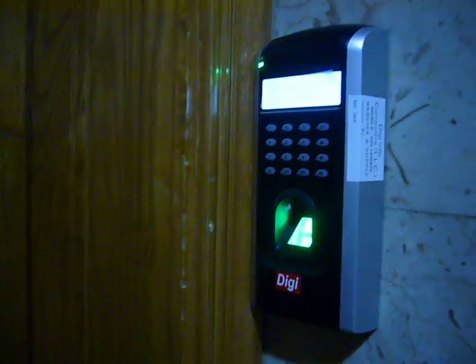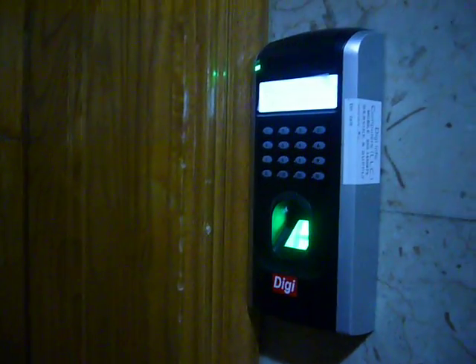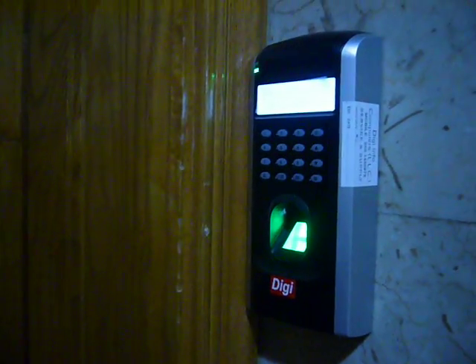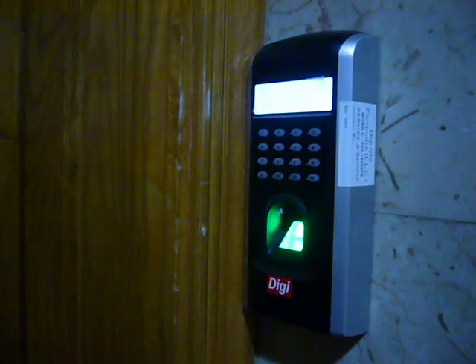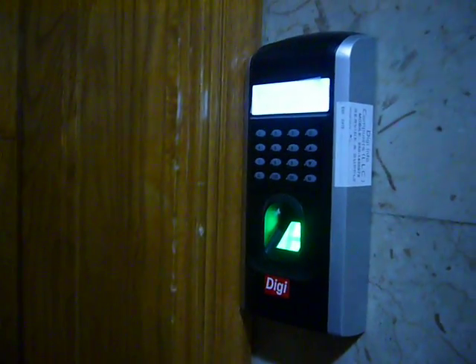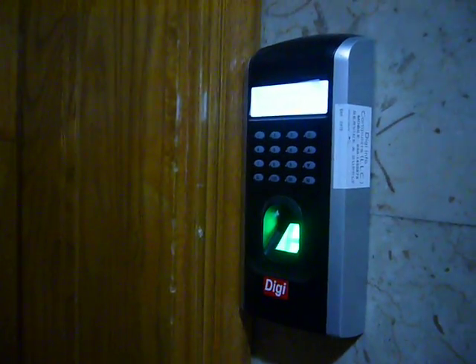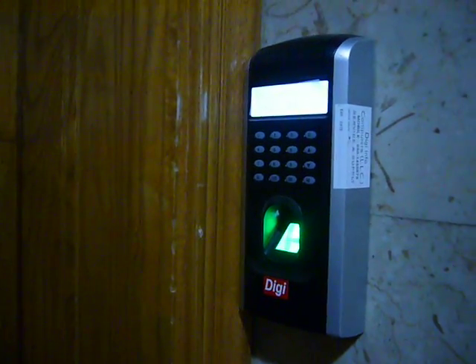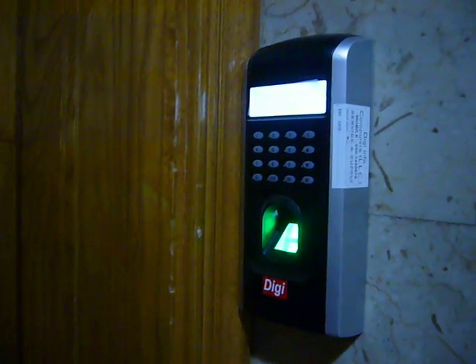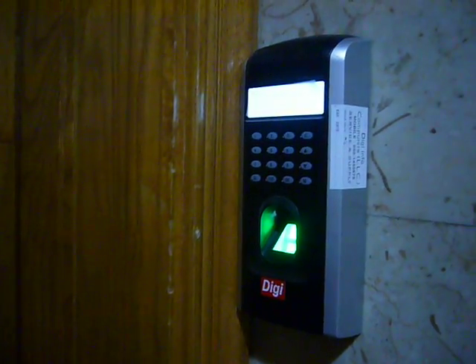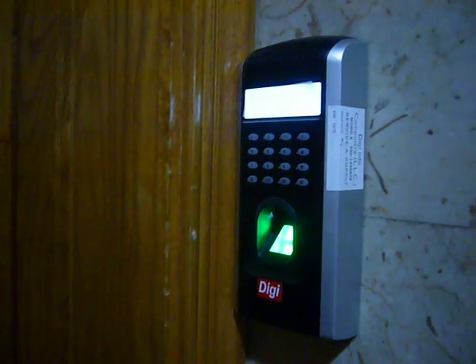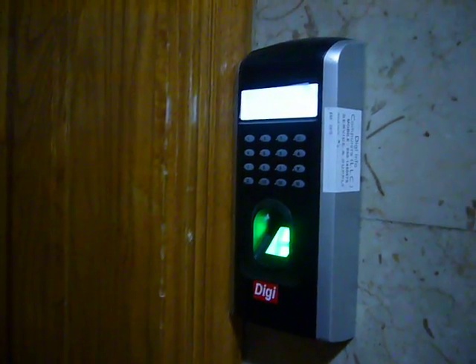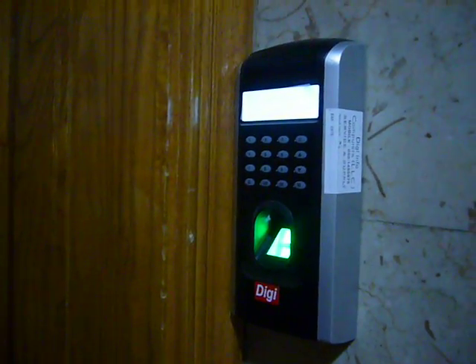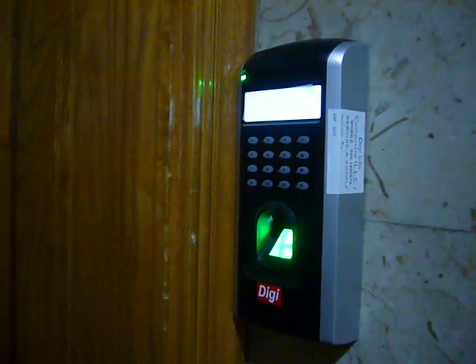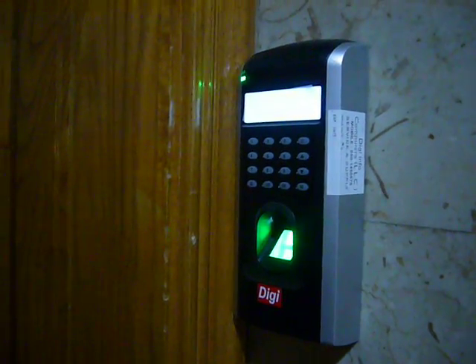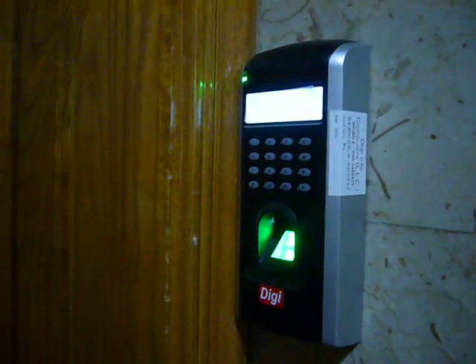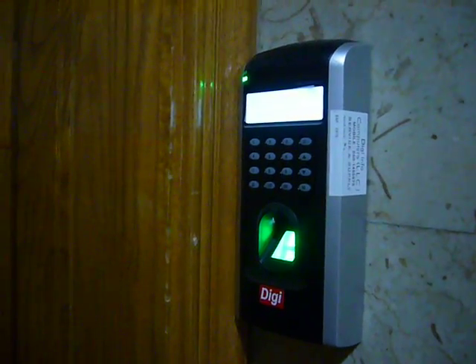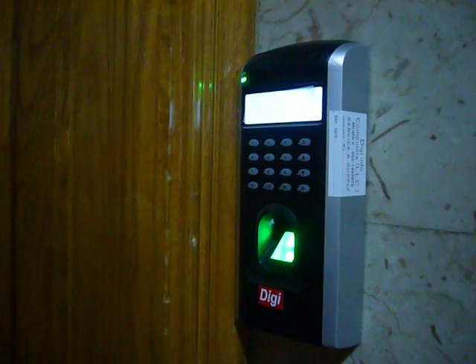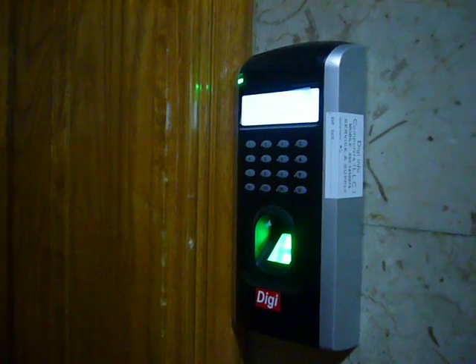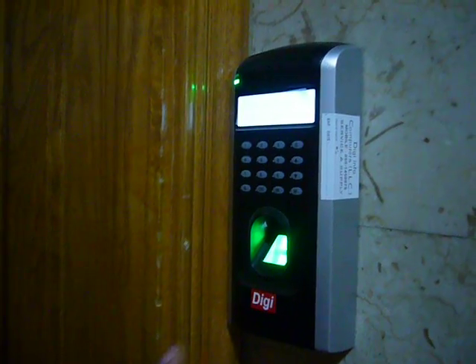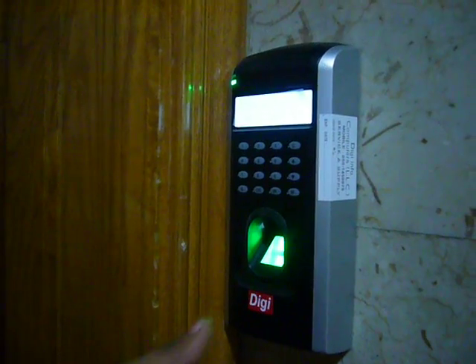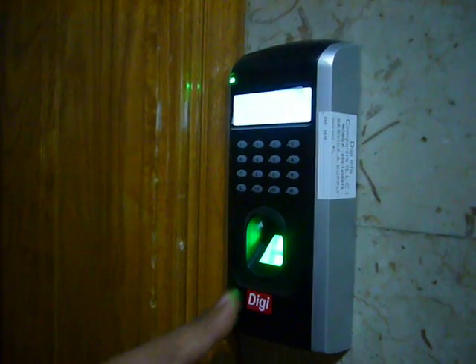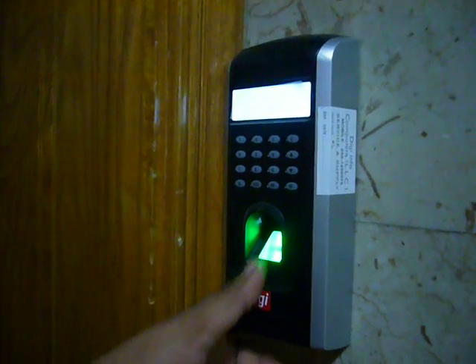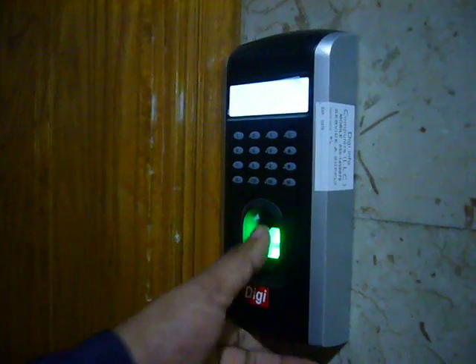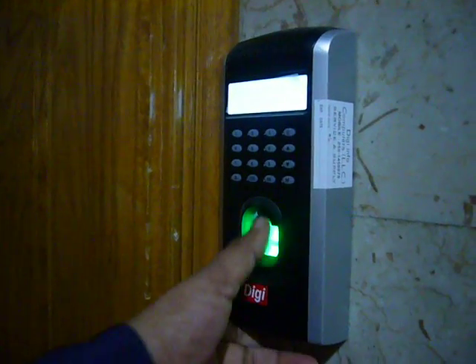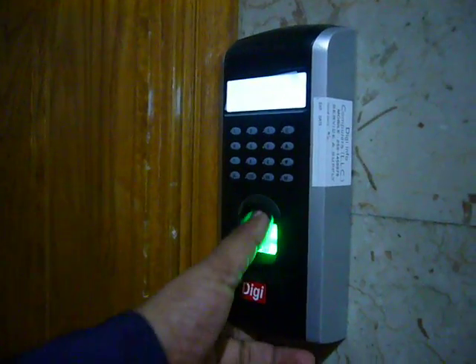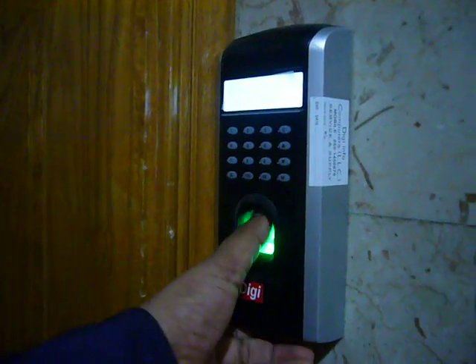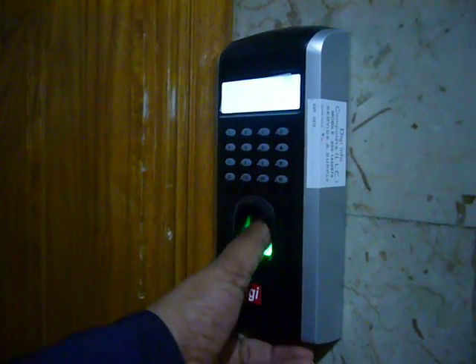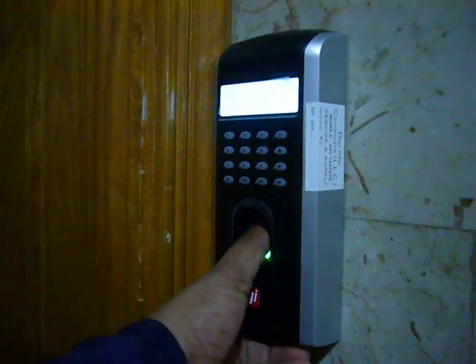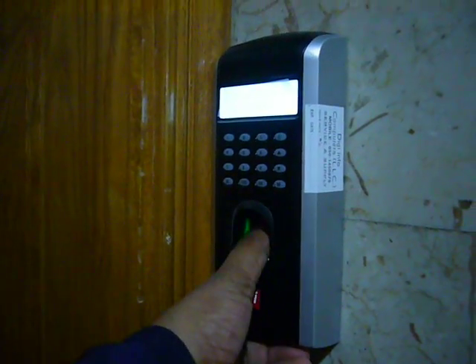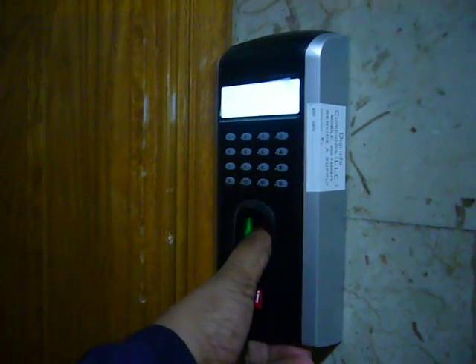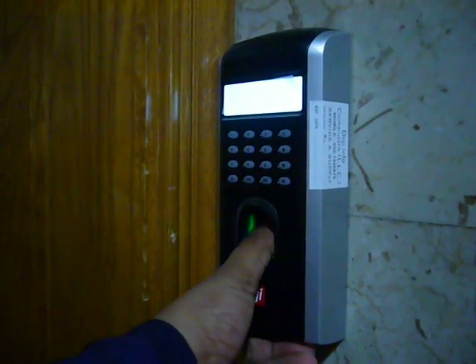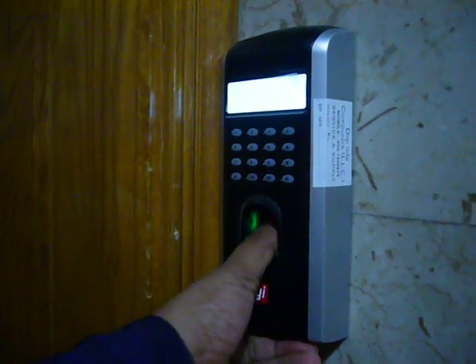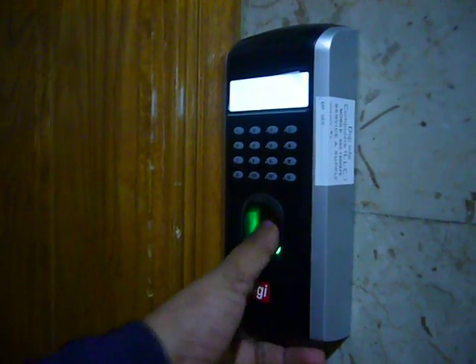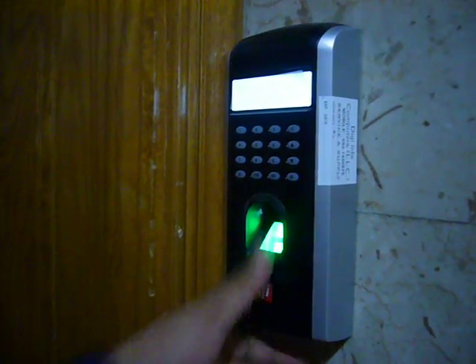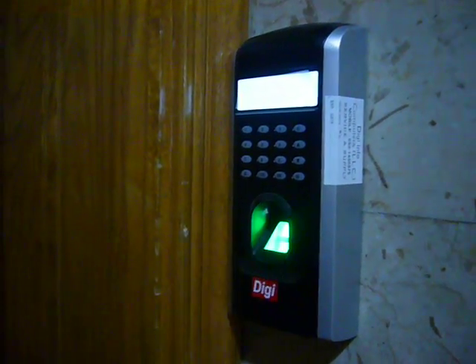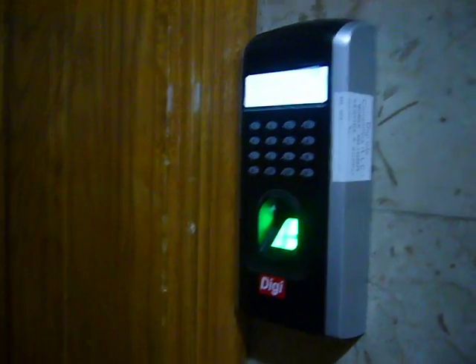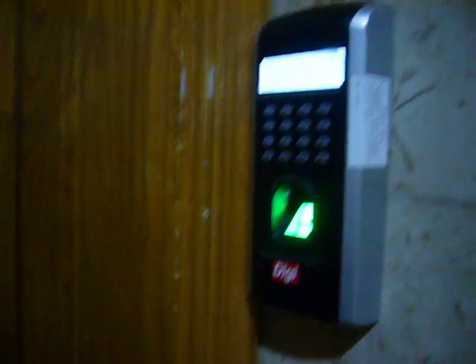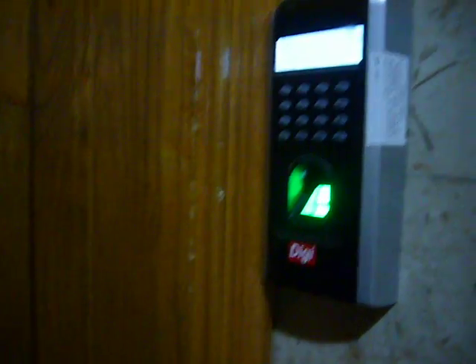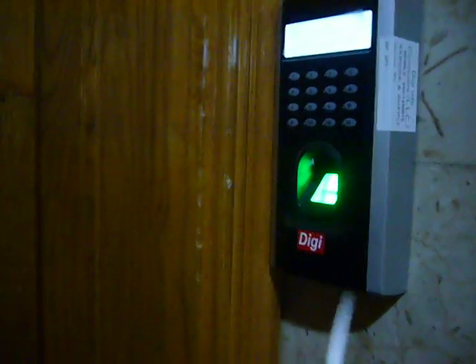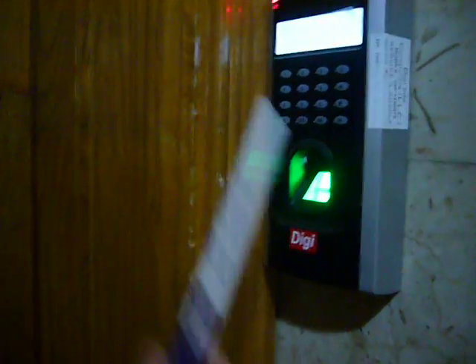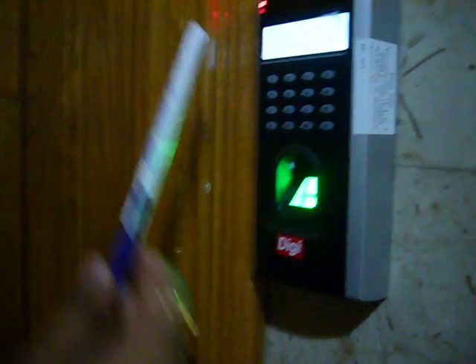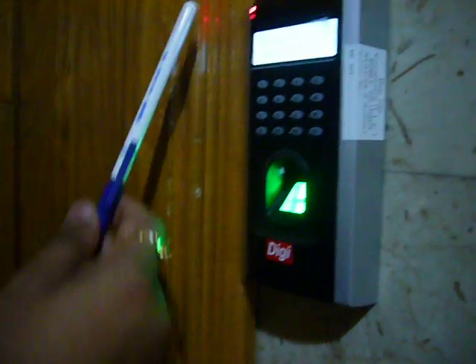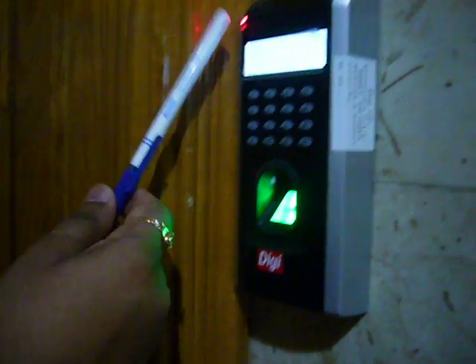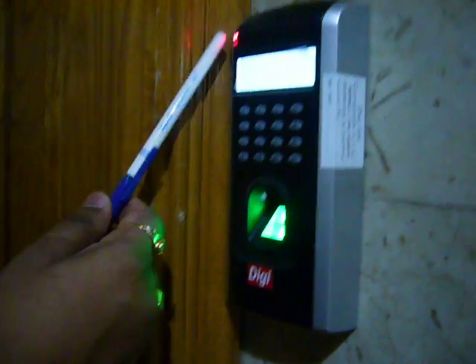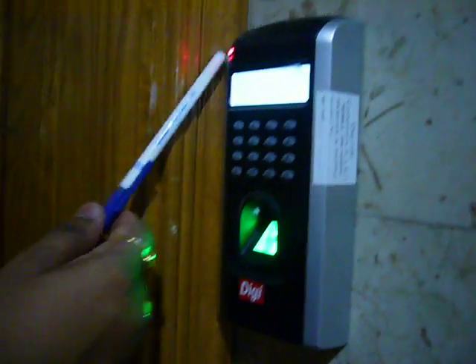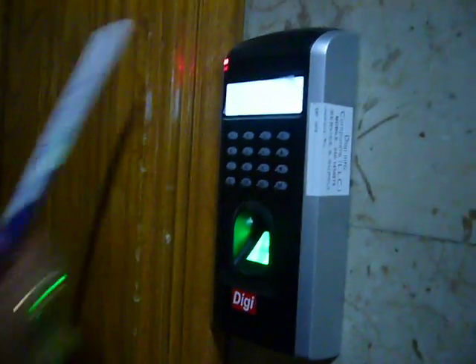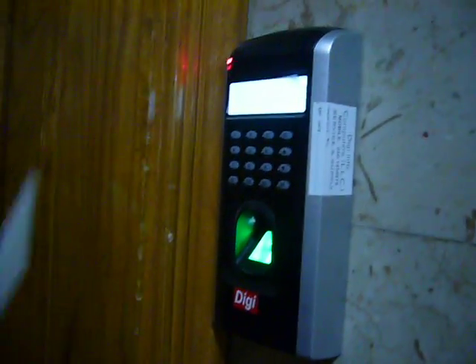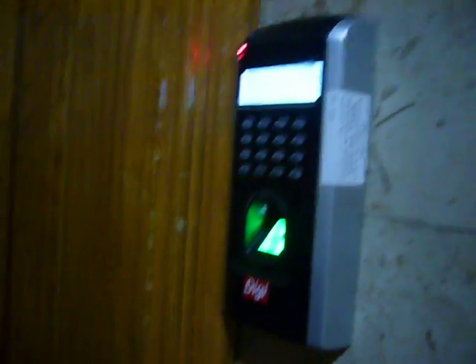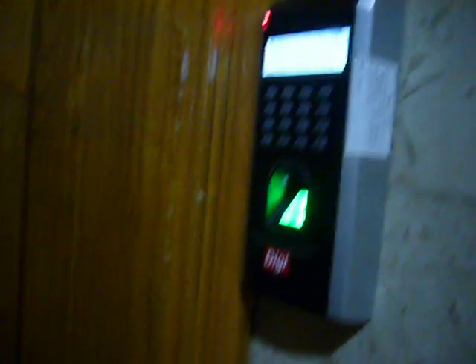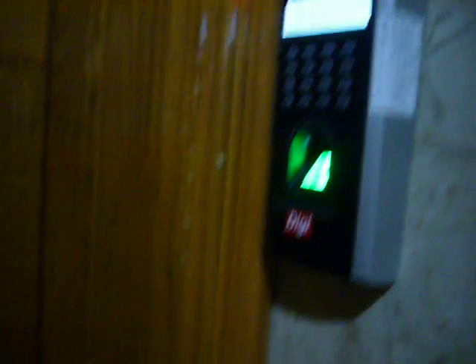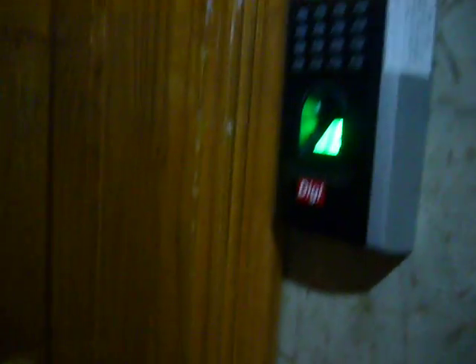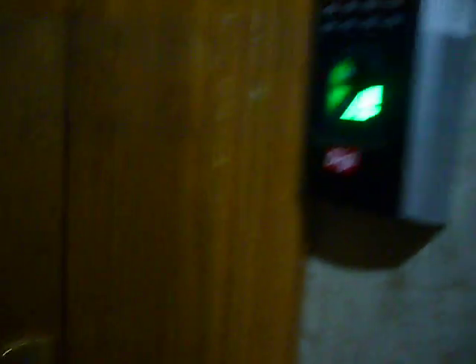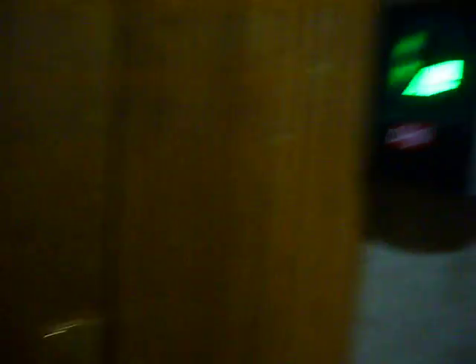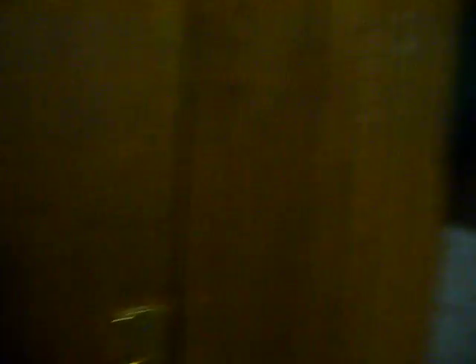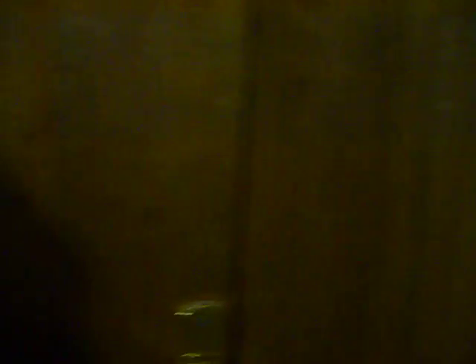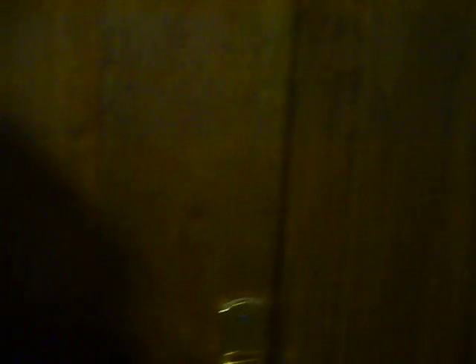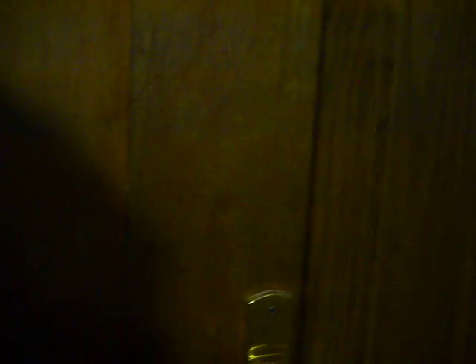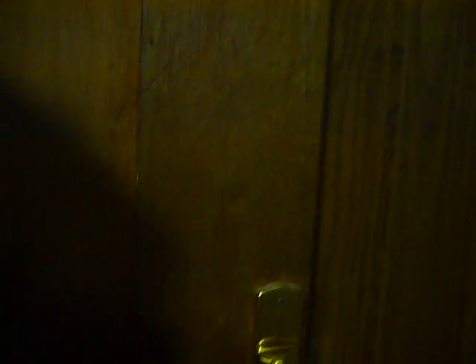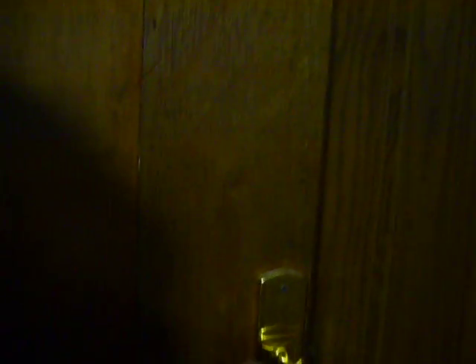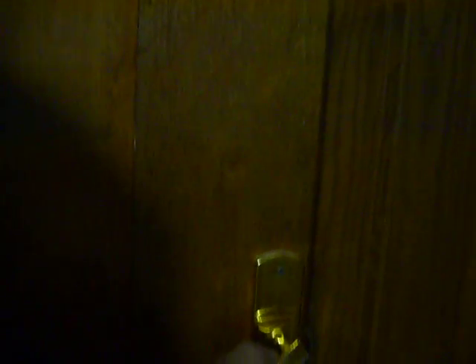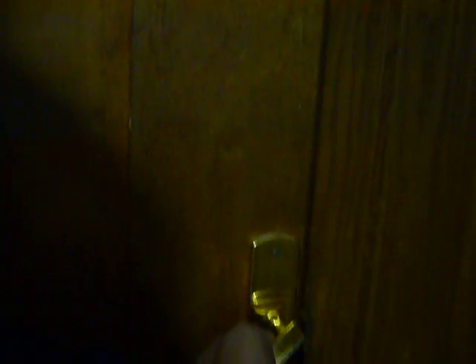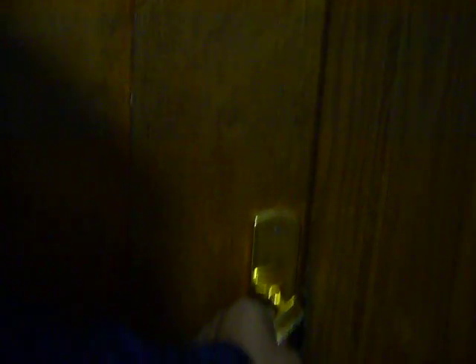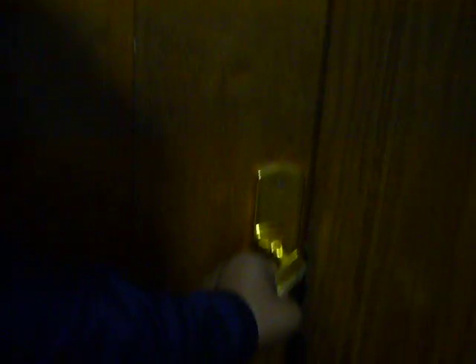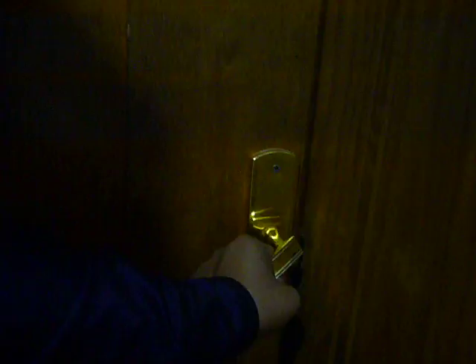If I try with an unauthorized finger, it will show a red light. The door will not open.